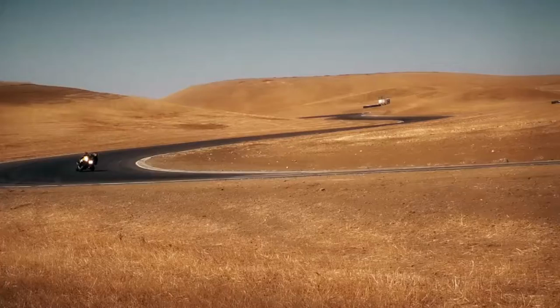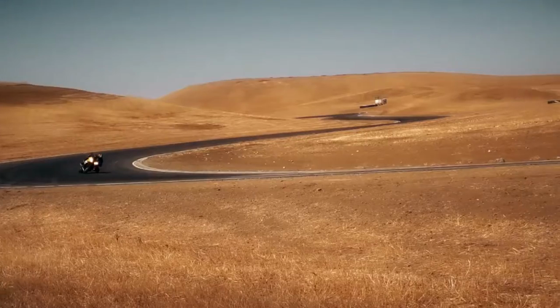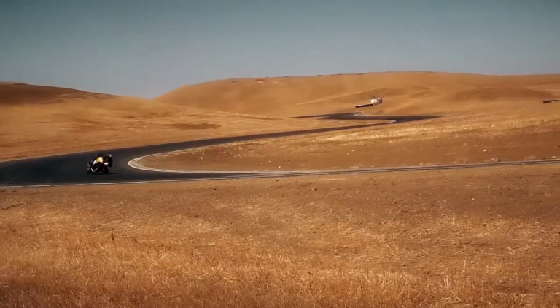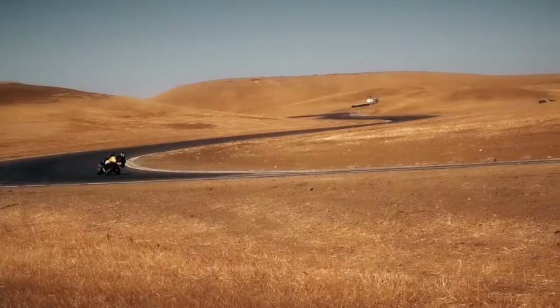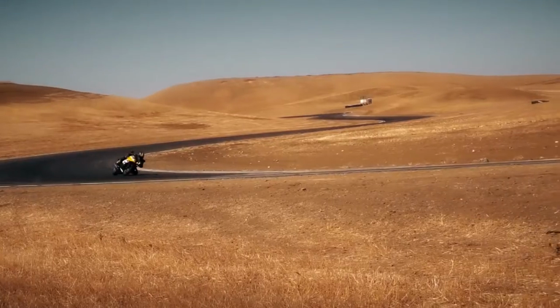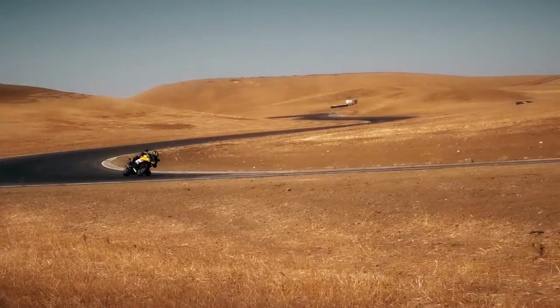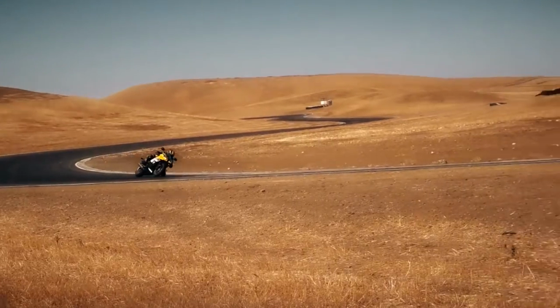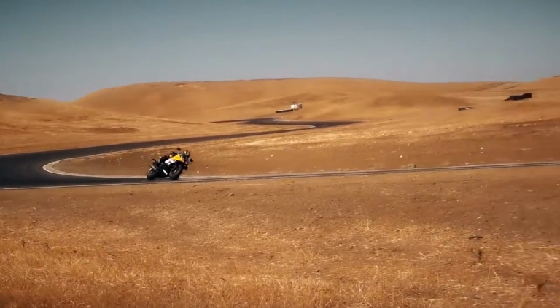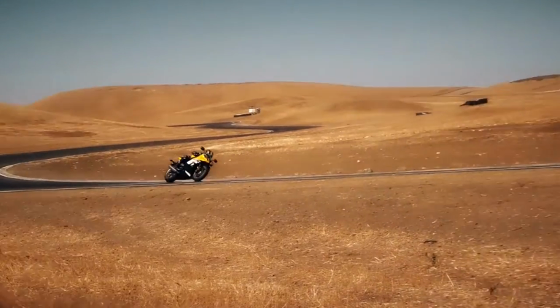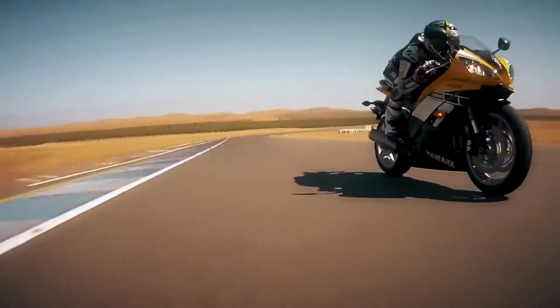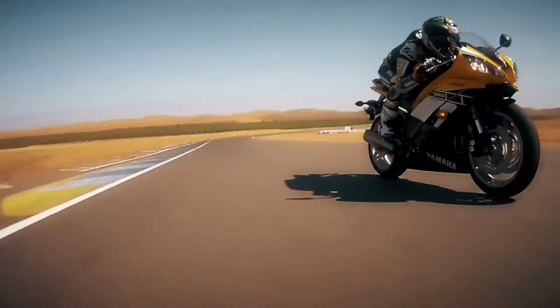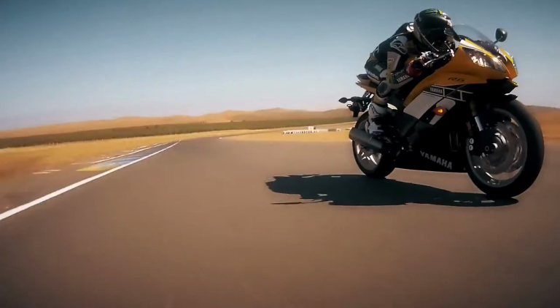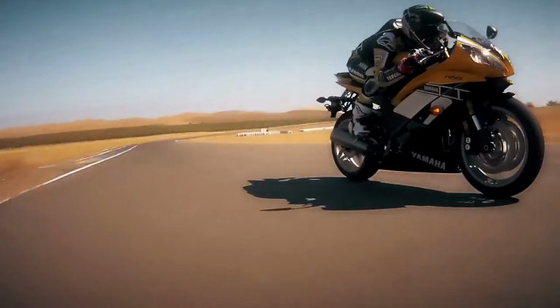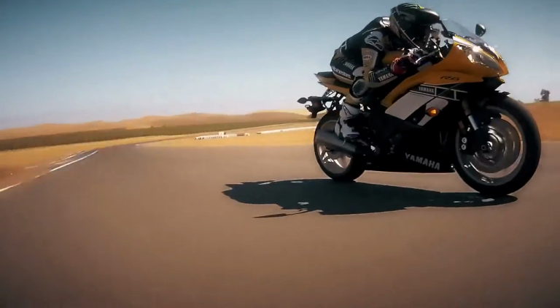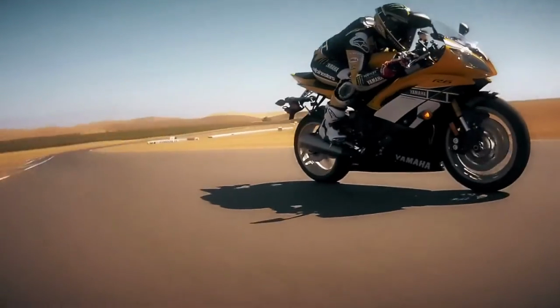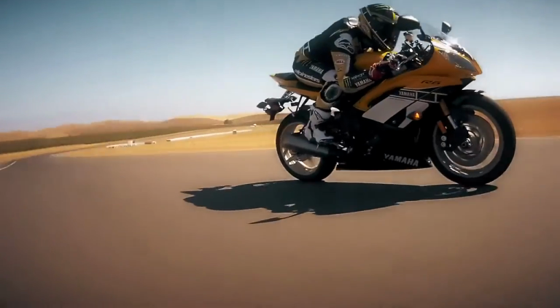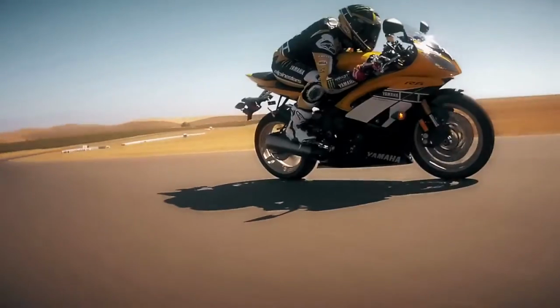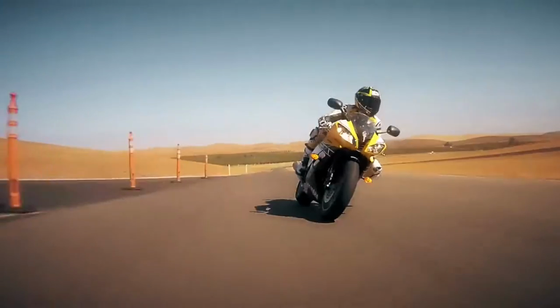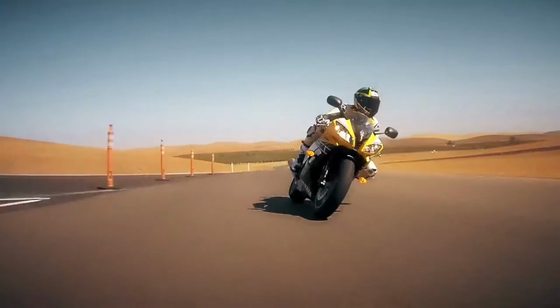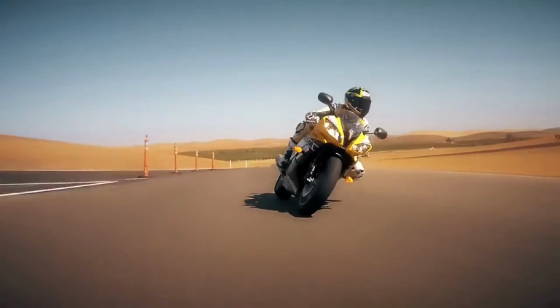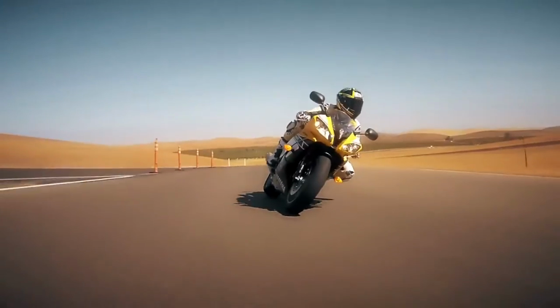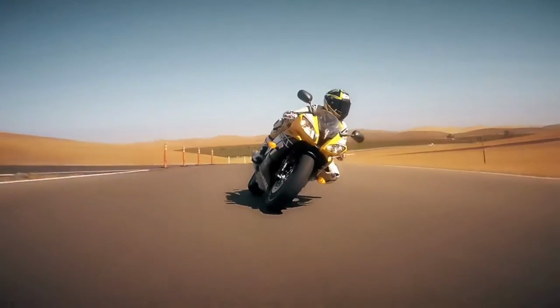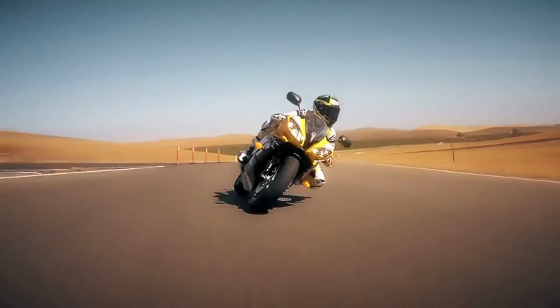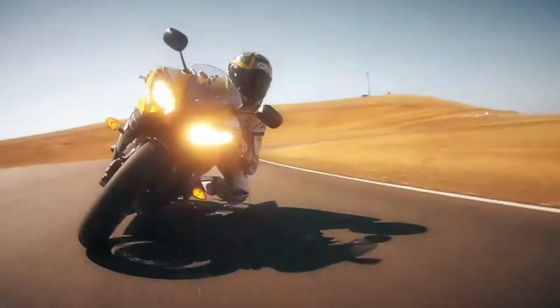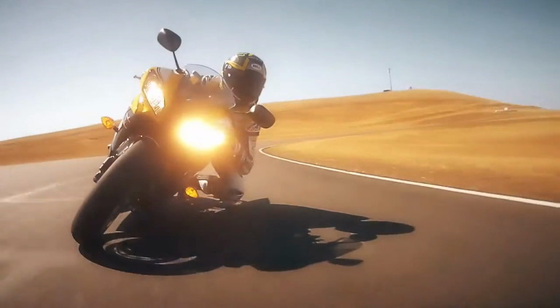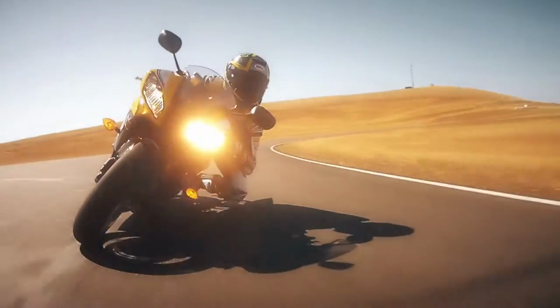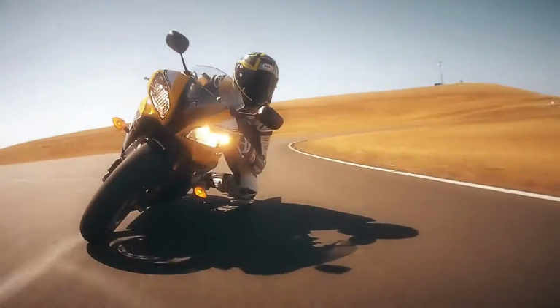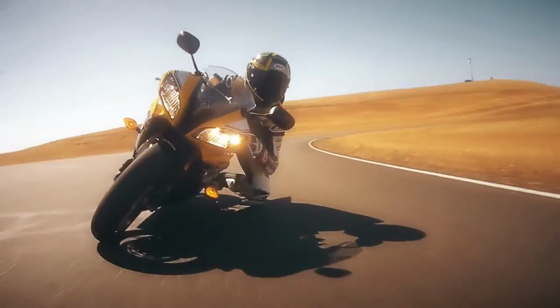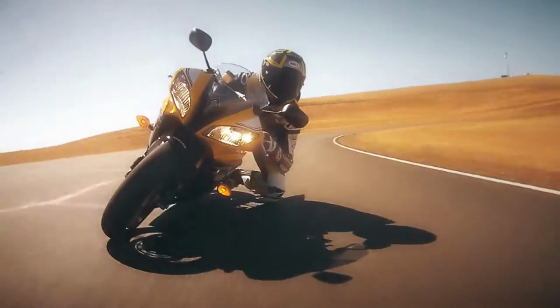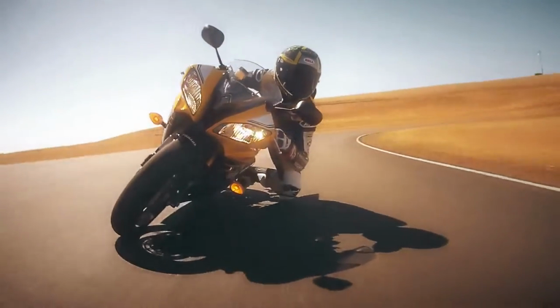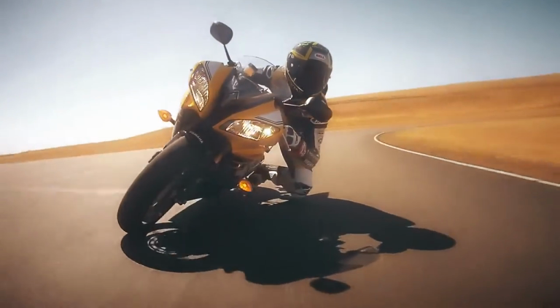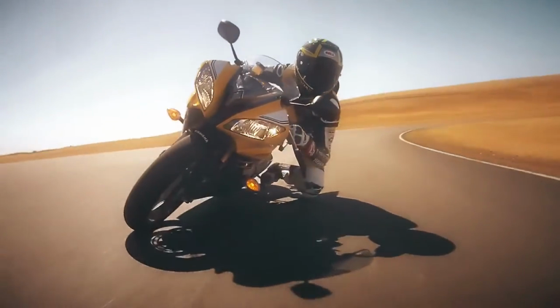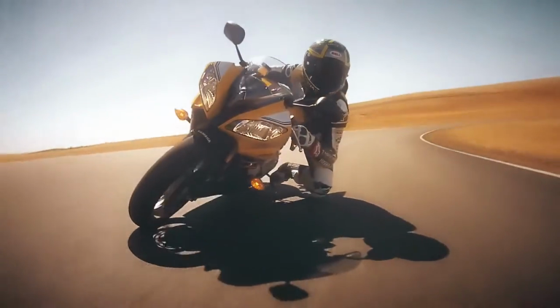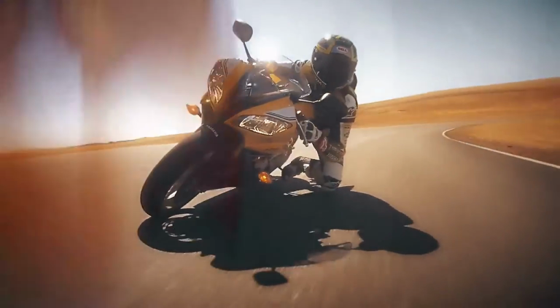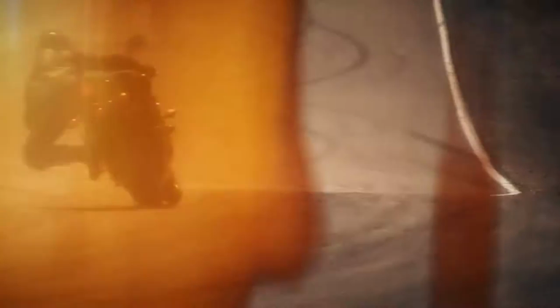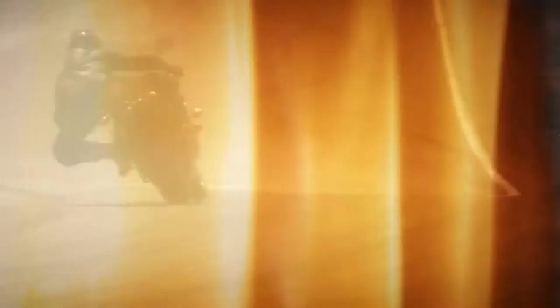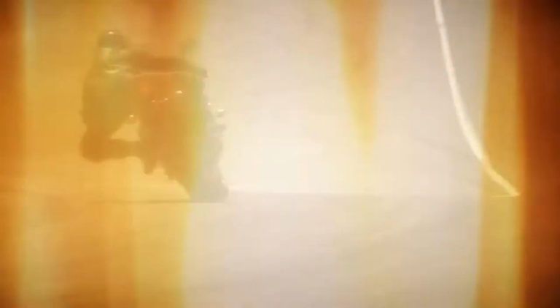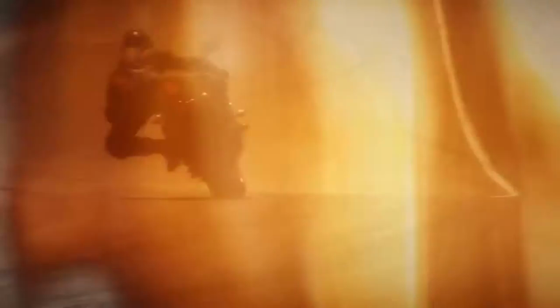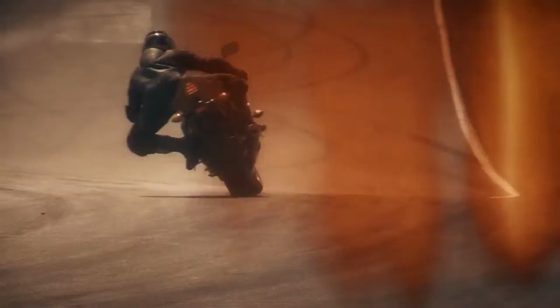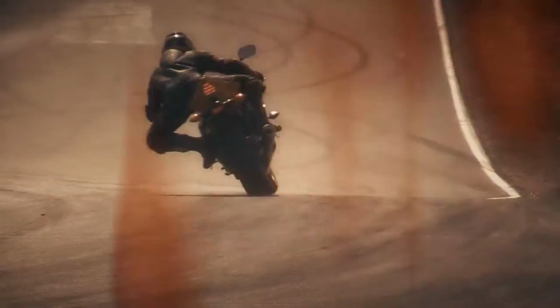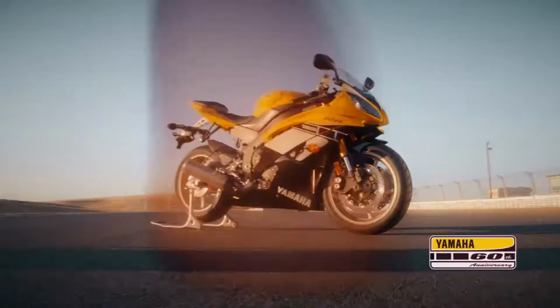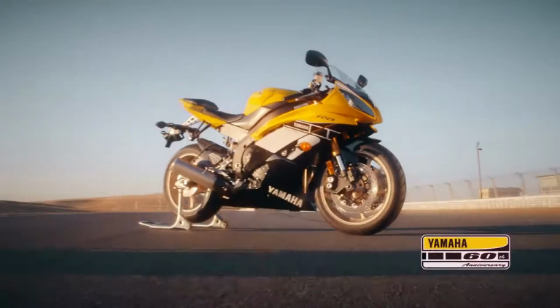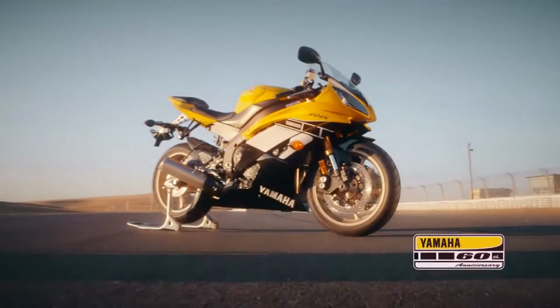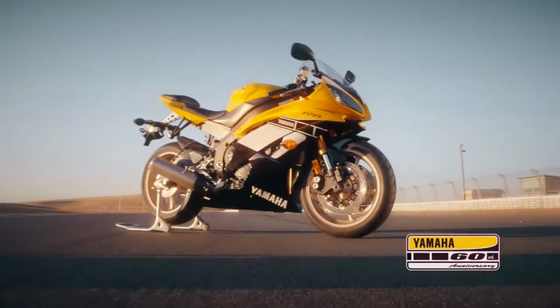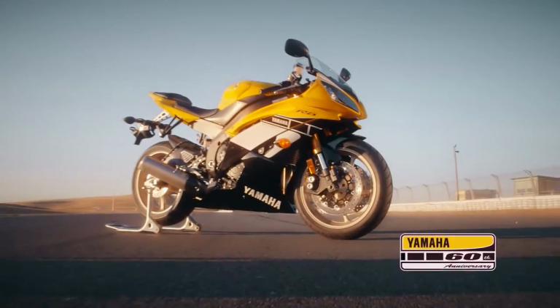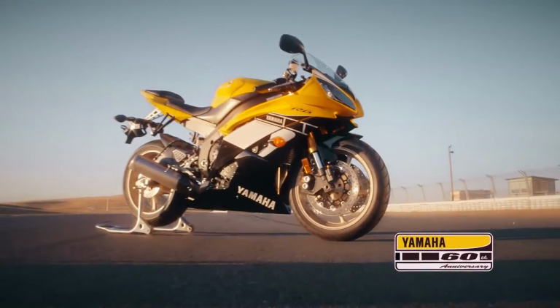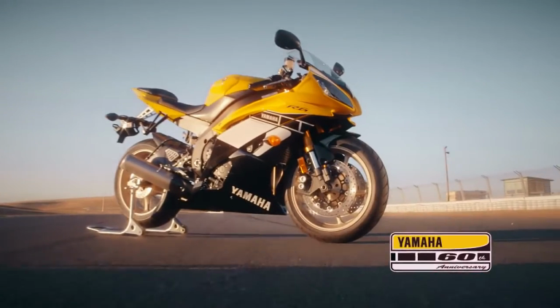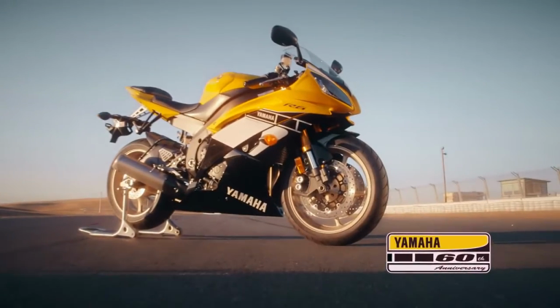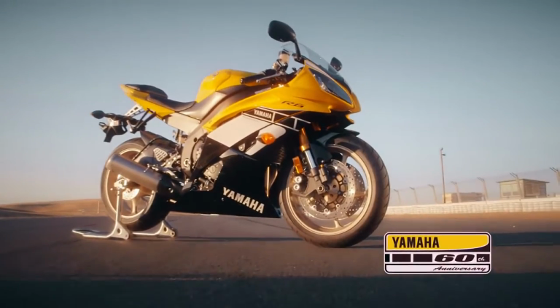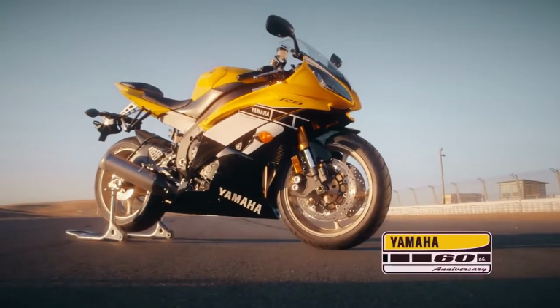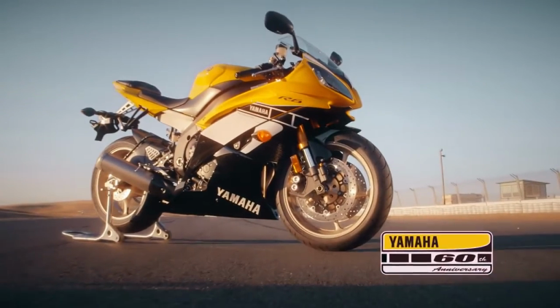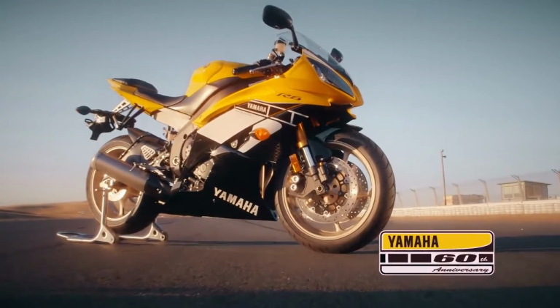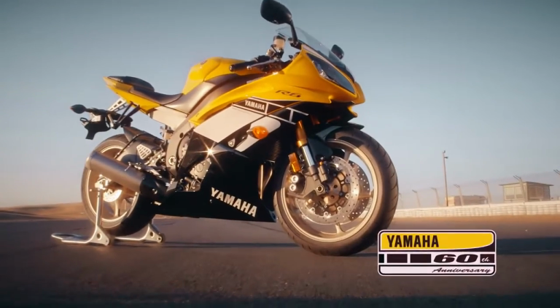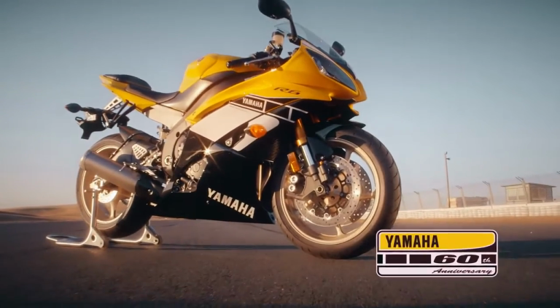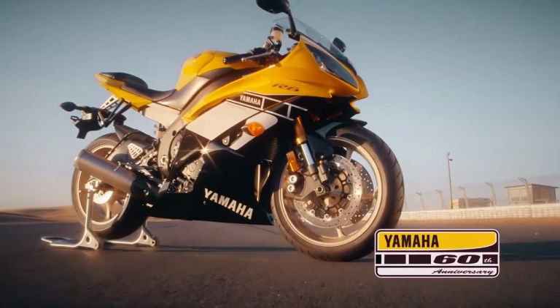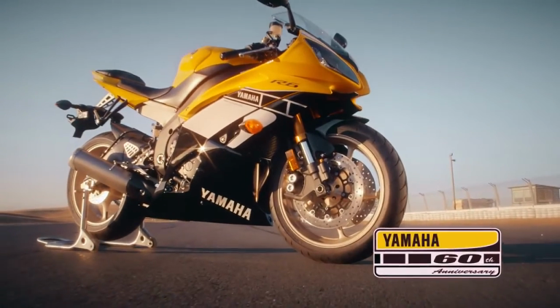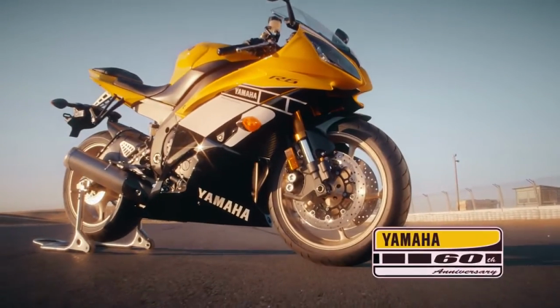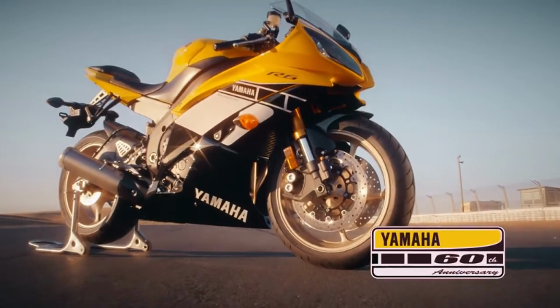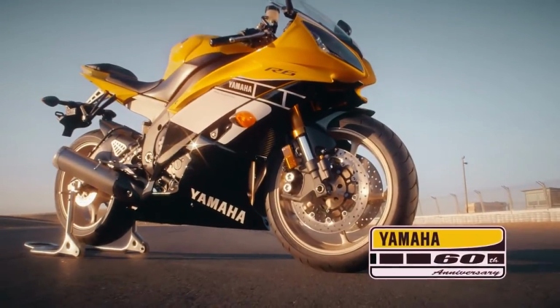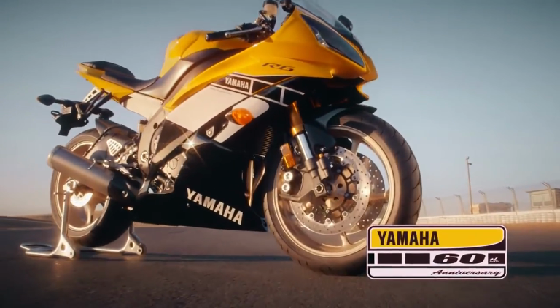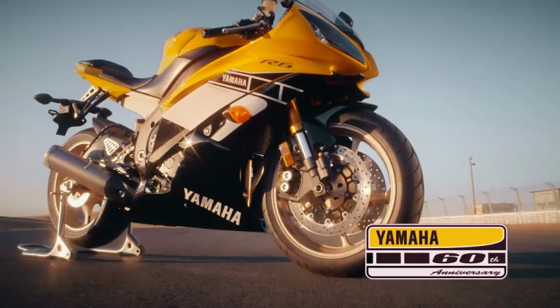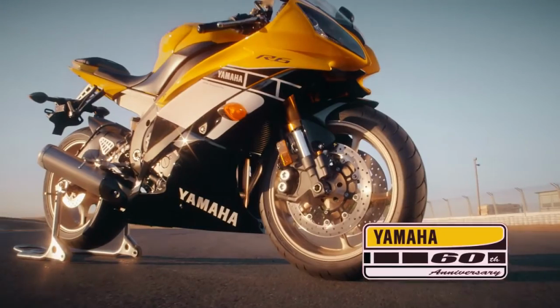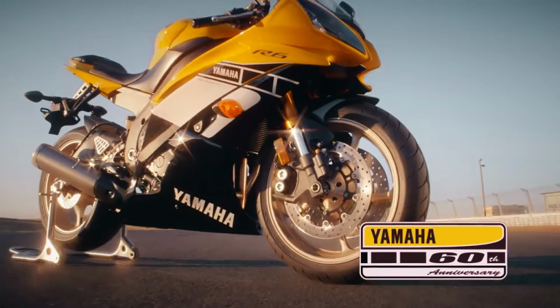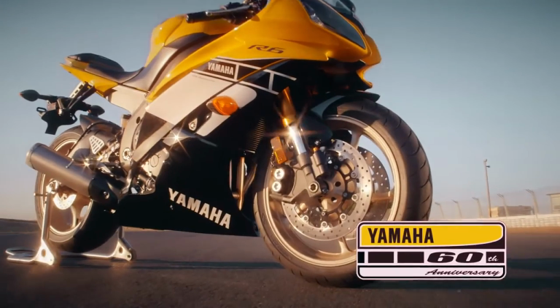And now, to add even more style to this amazing machine, a new 60th anniversary model is available.